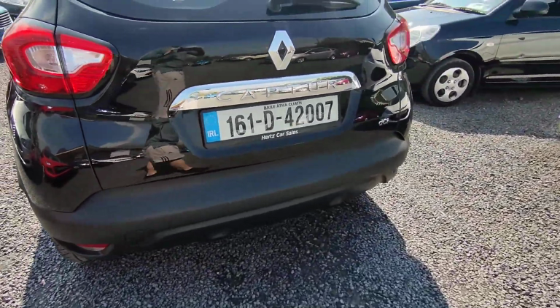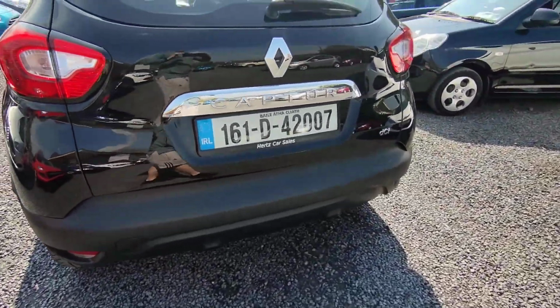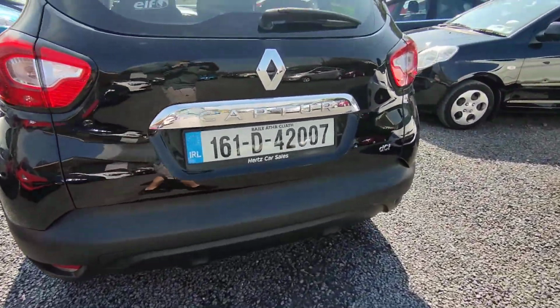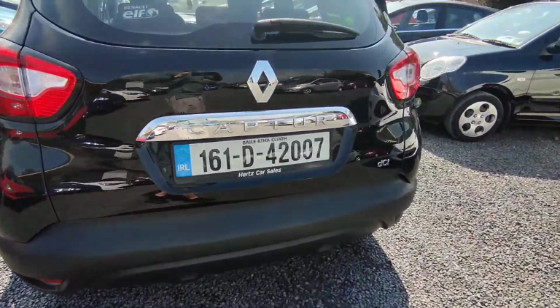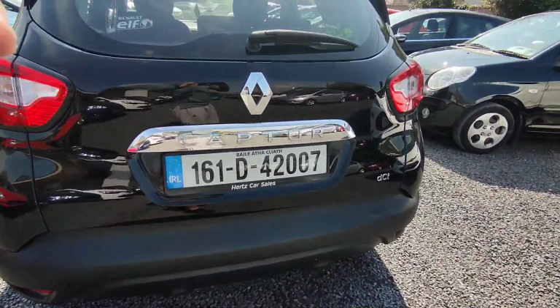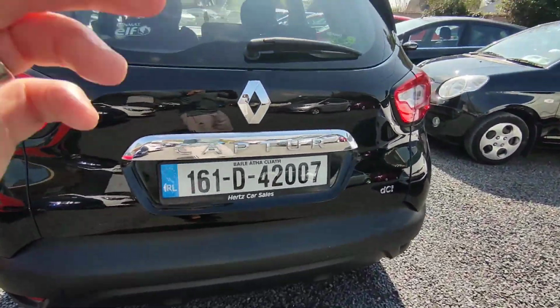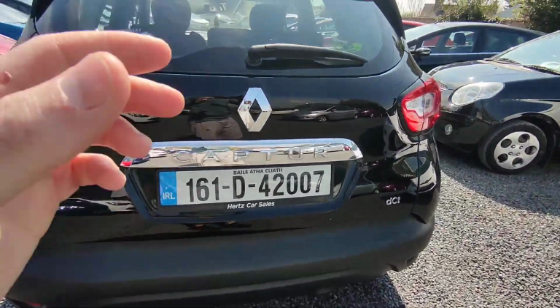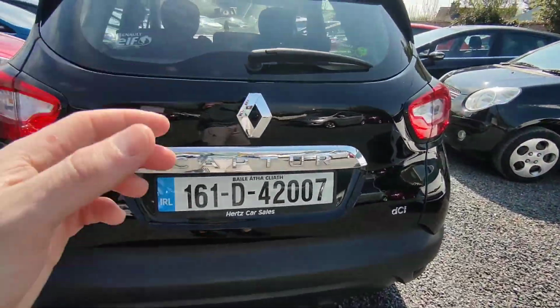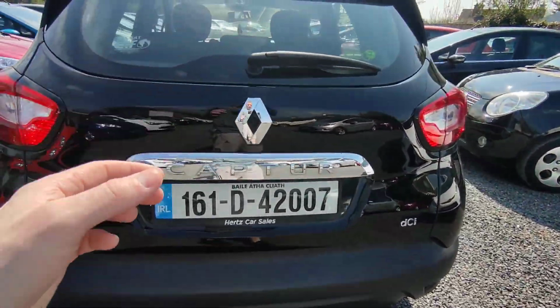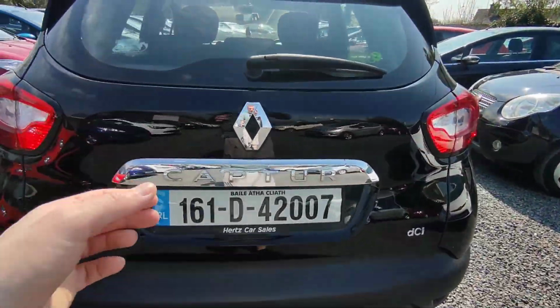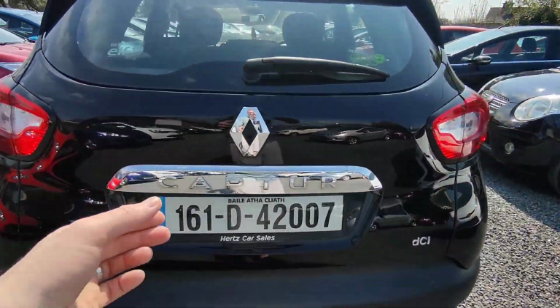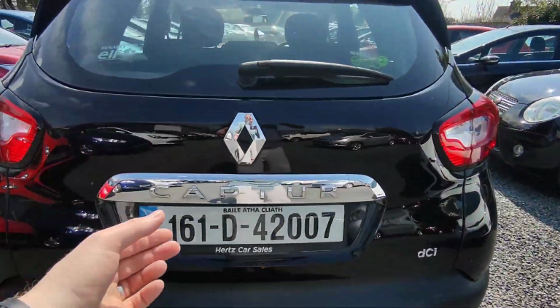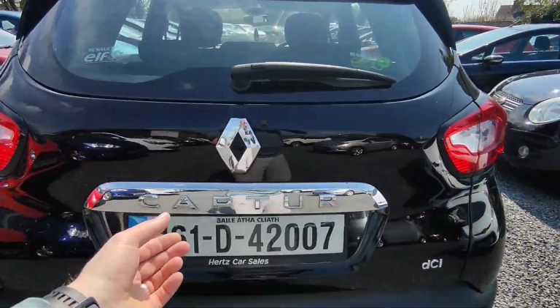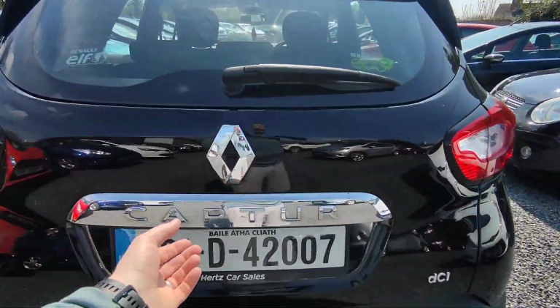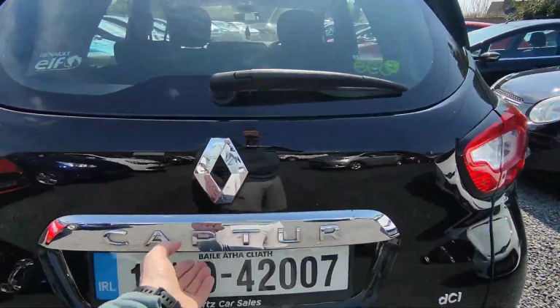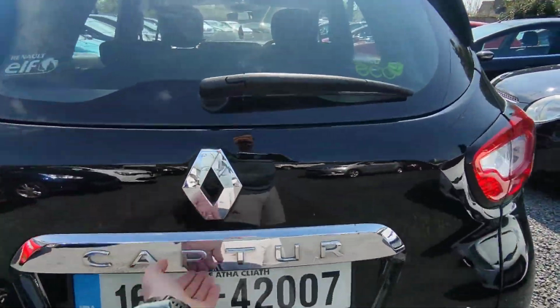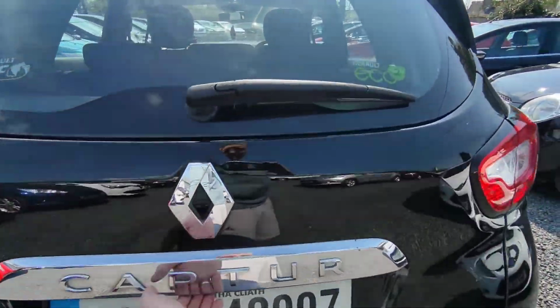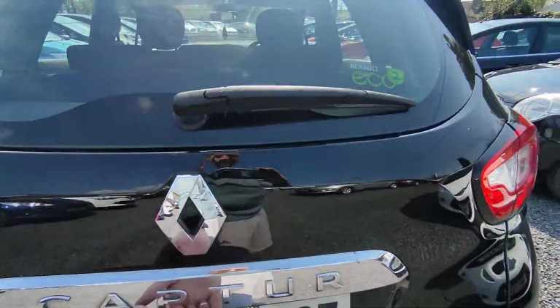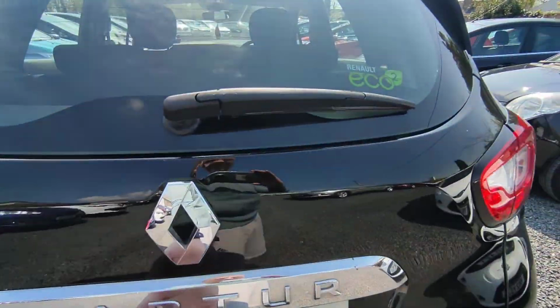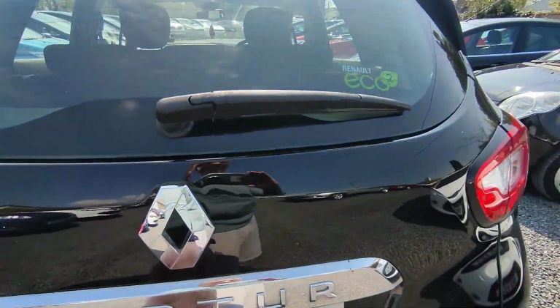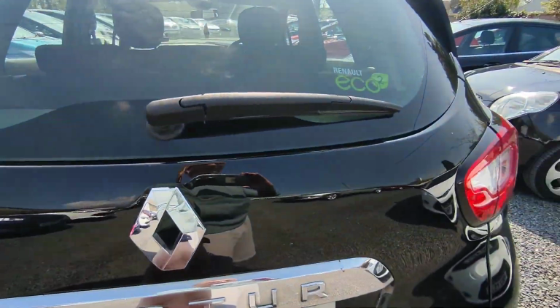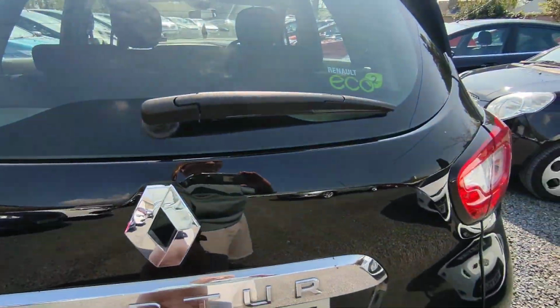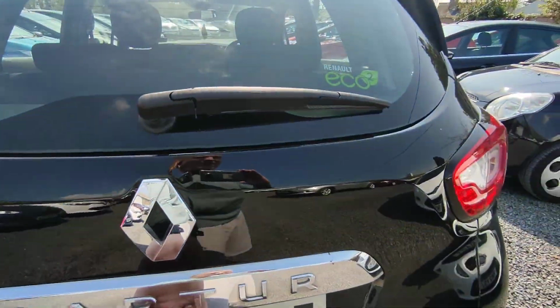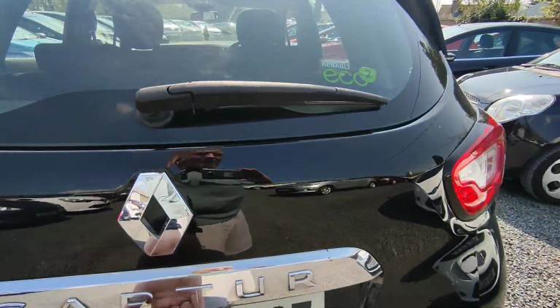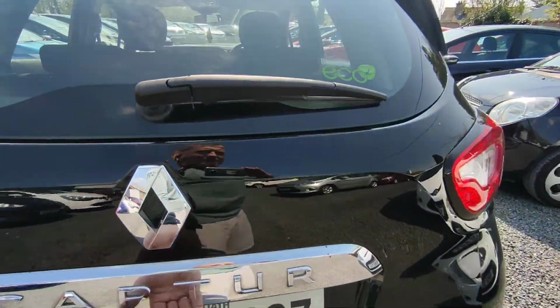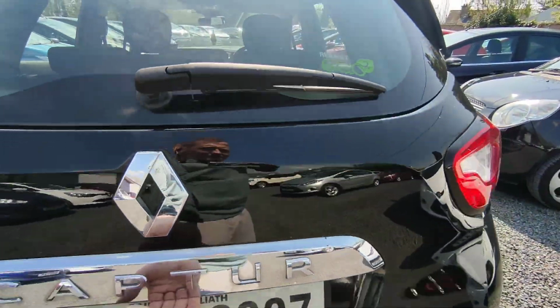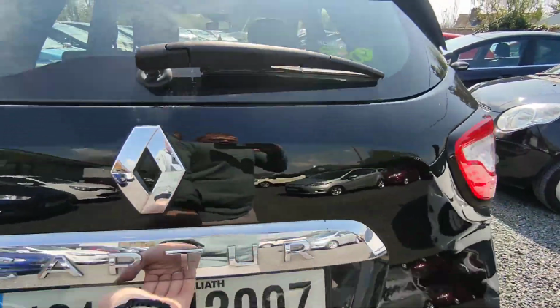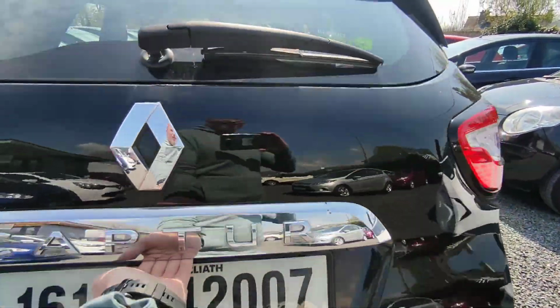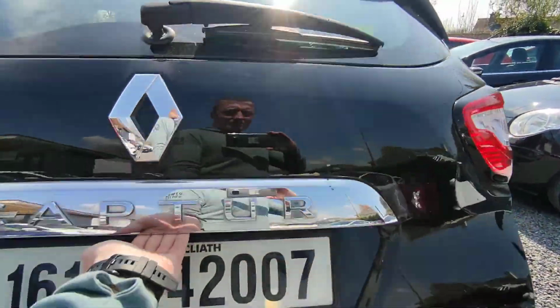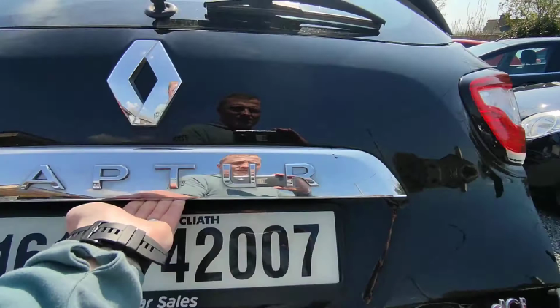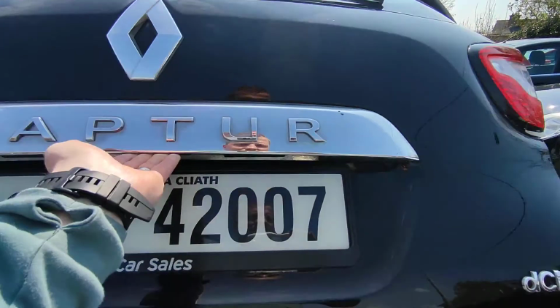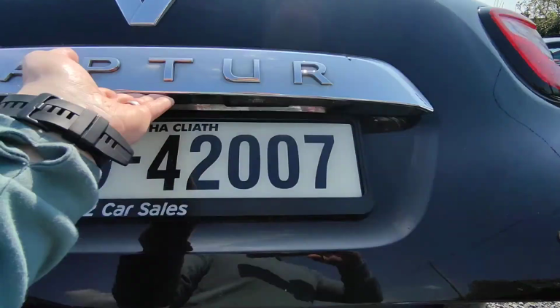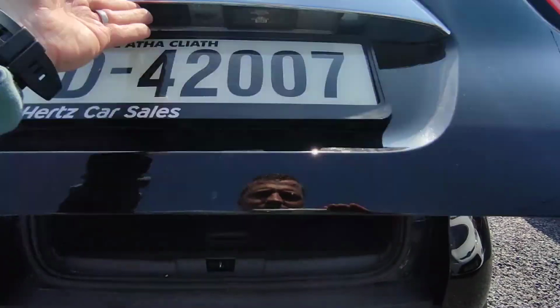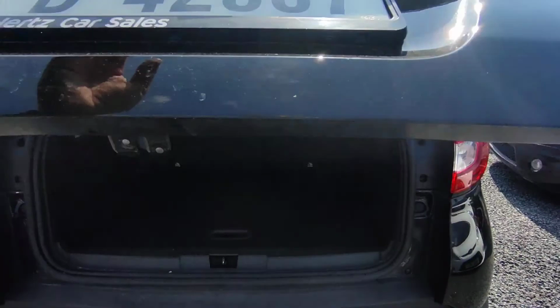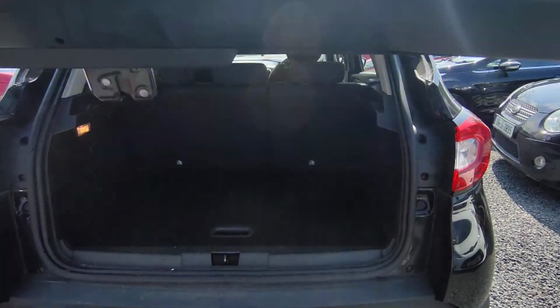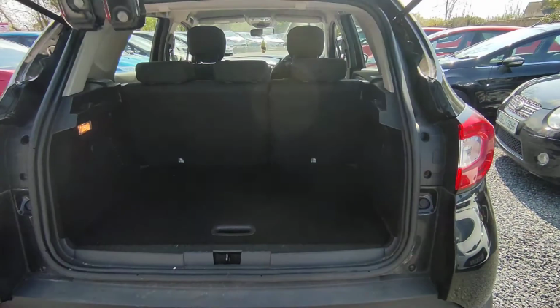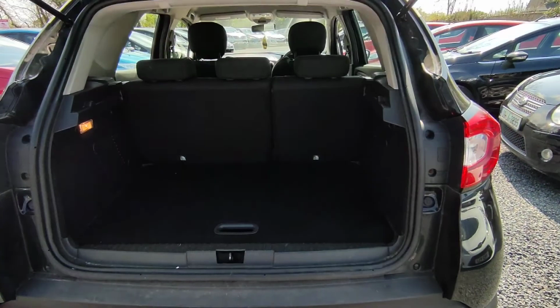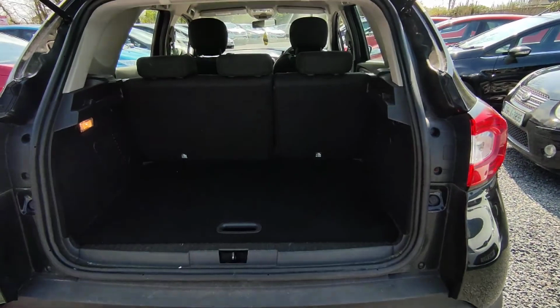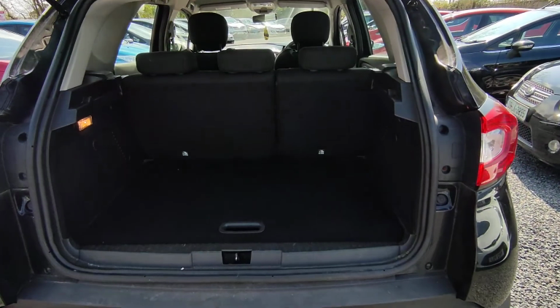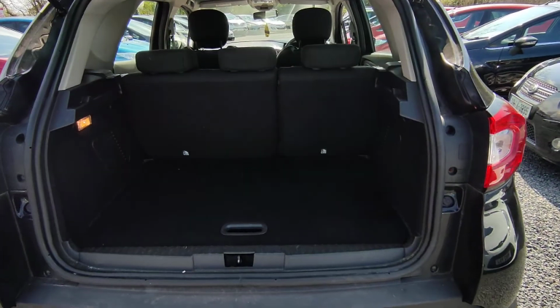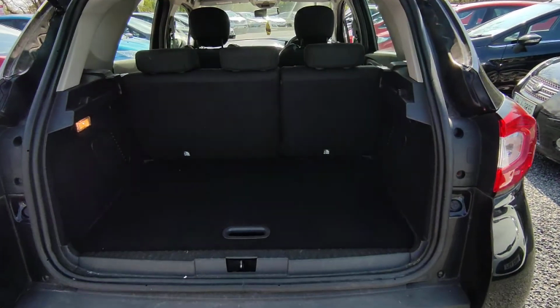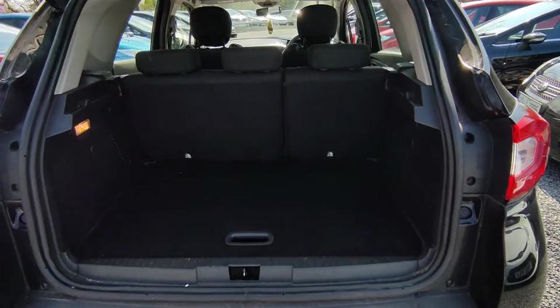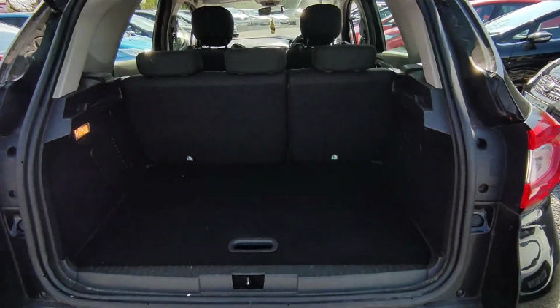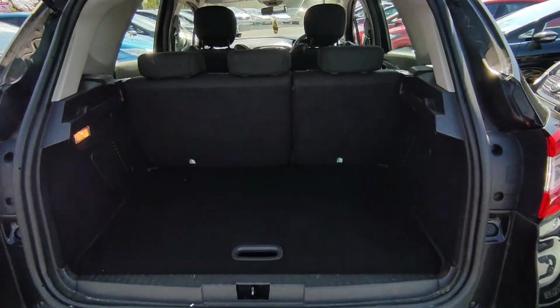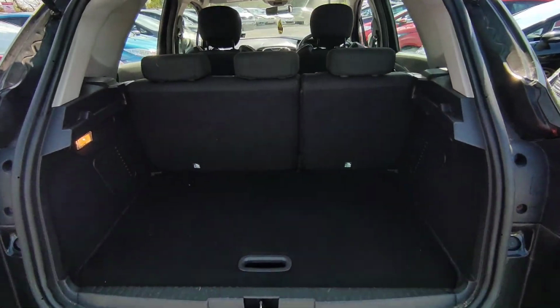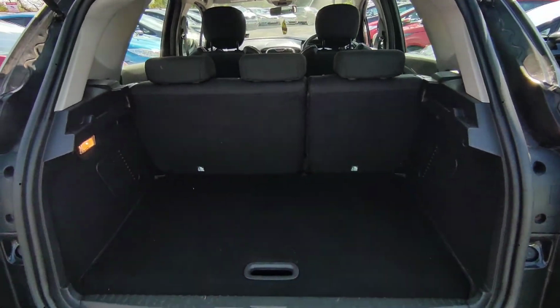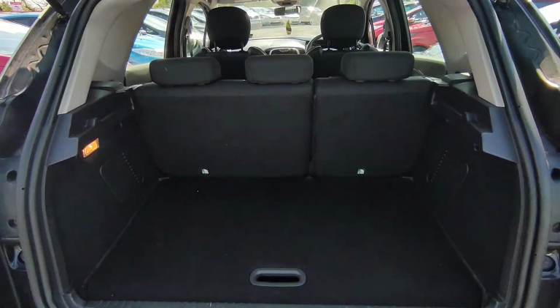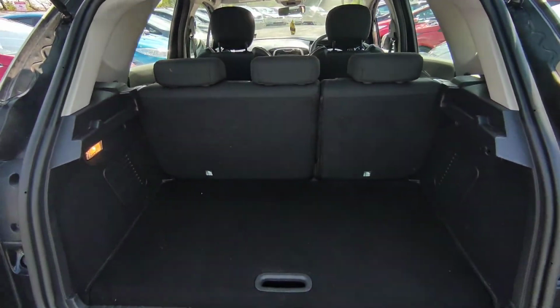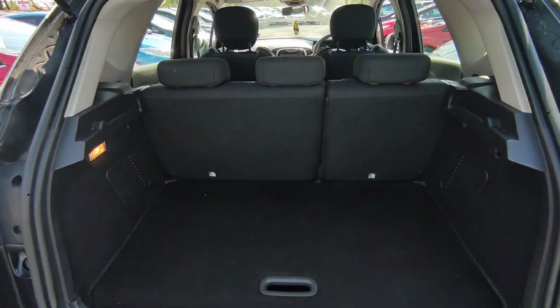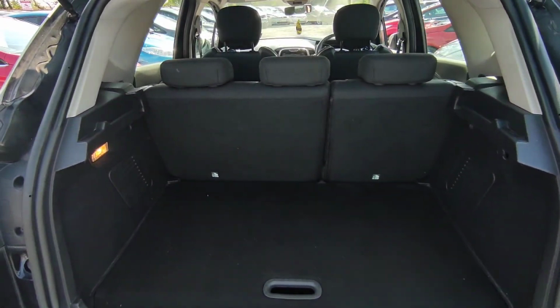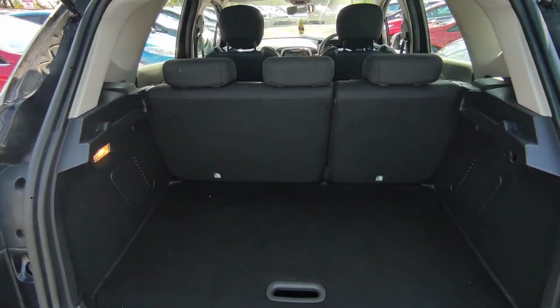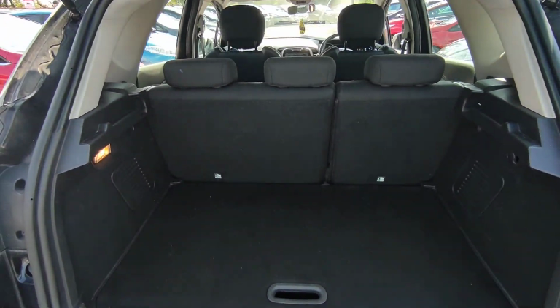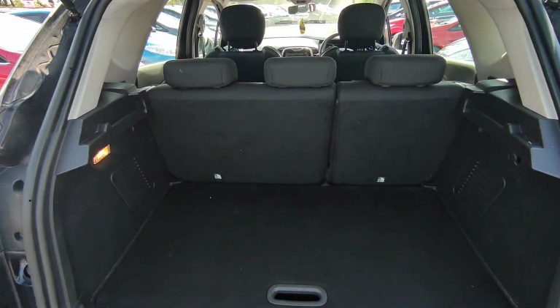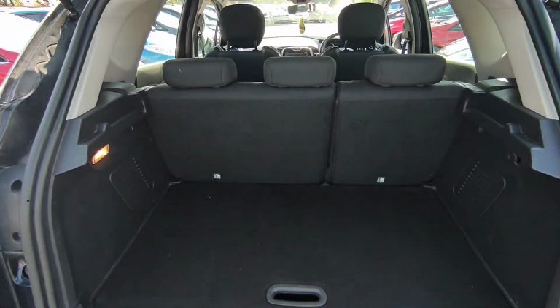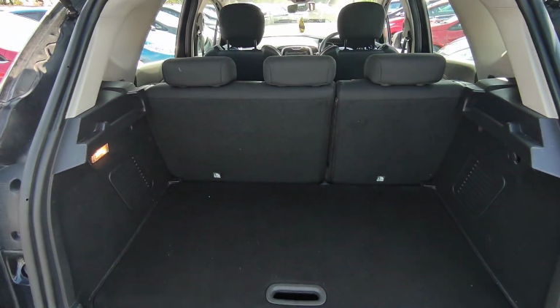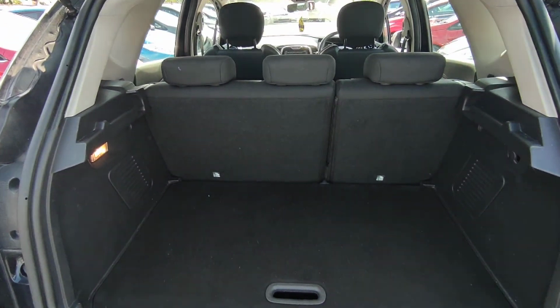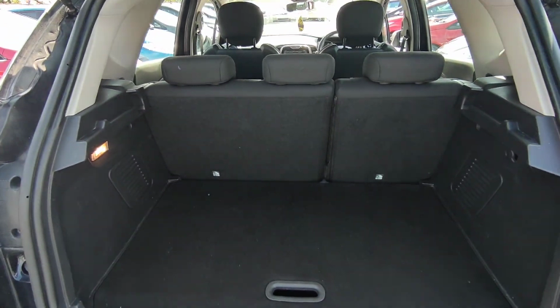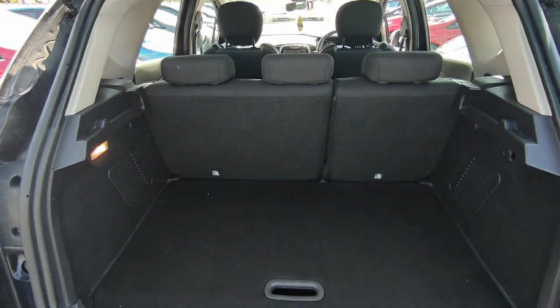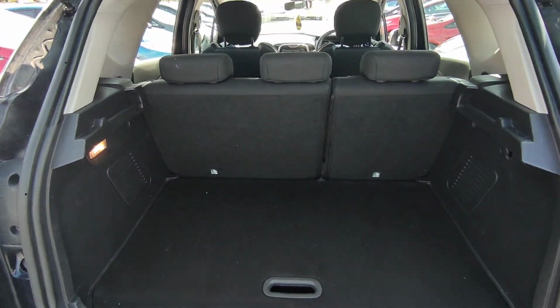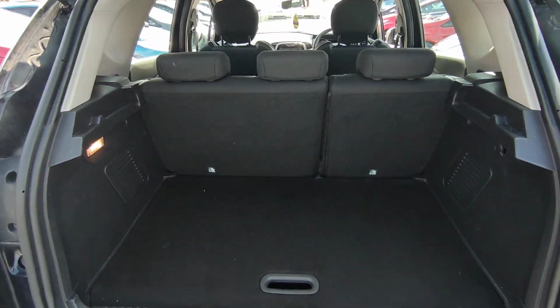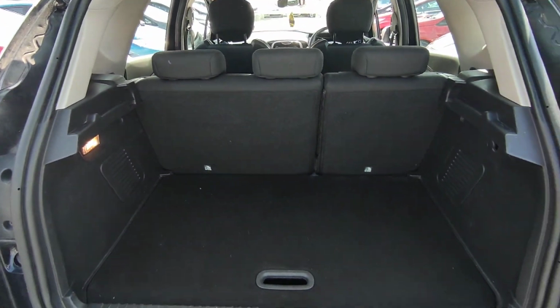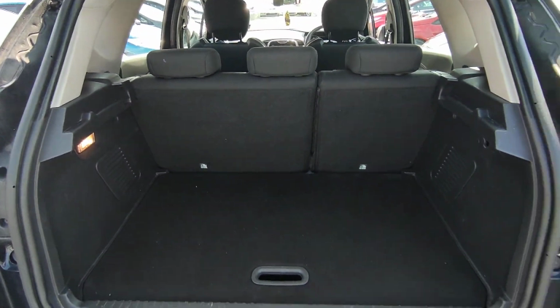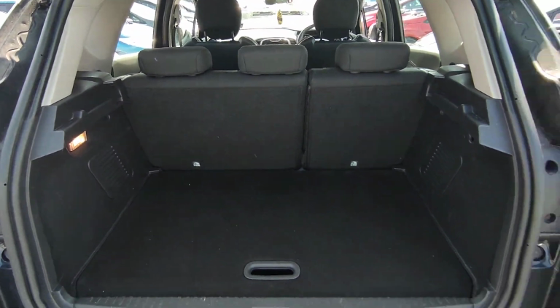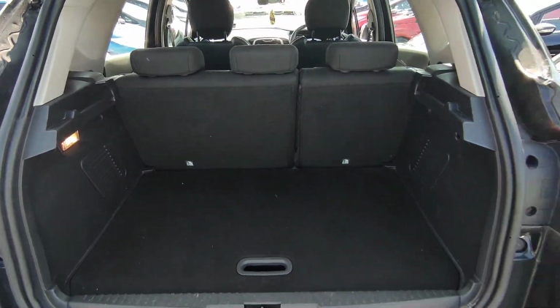Coming down to the rear, it's very spacious with a very clean boot.